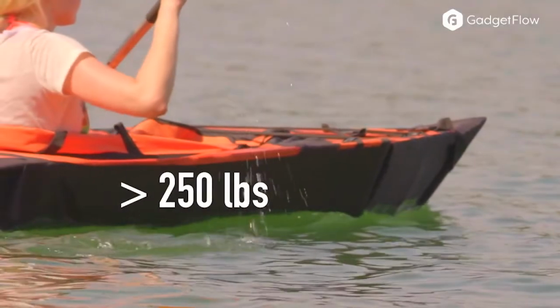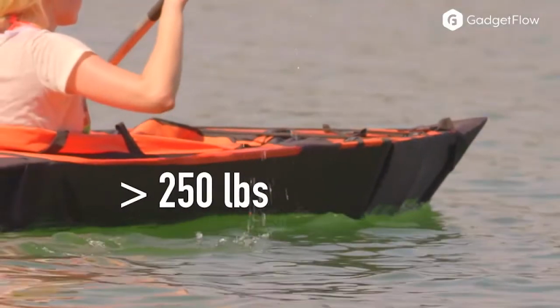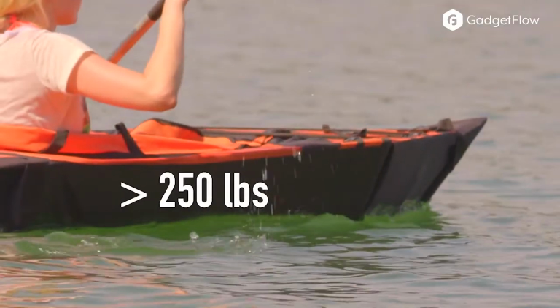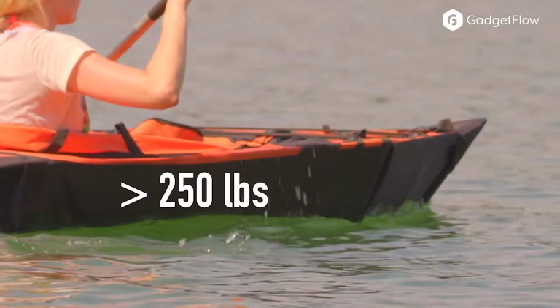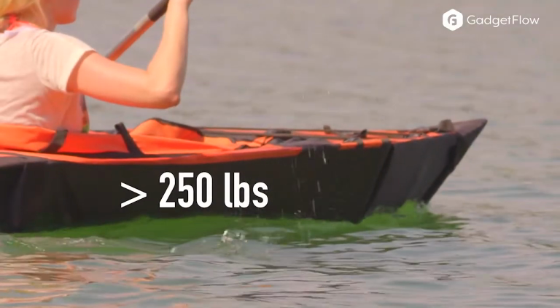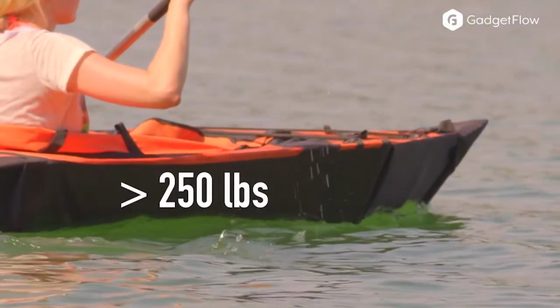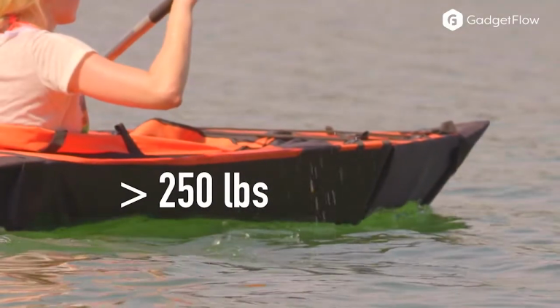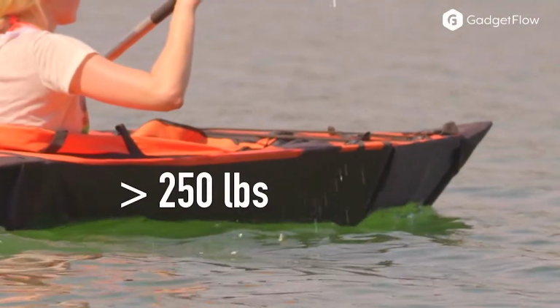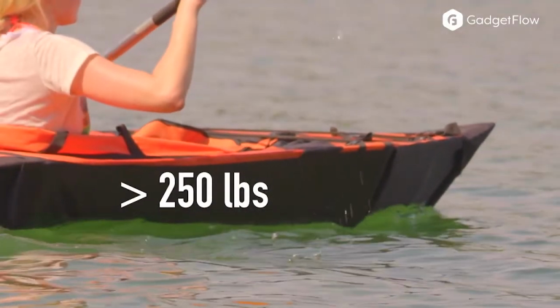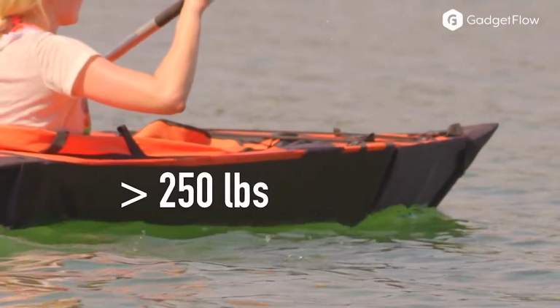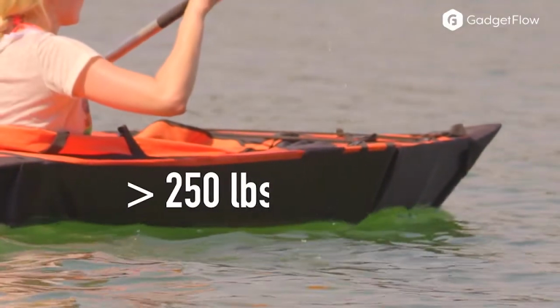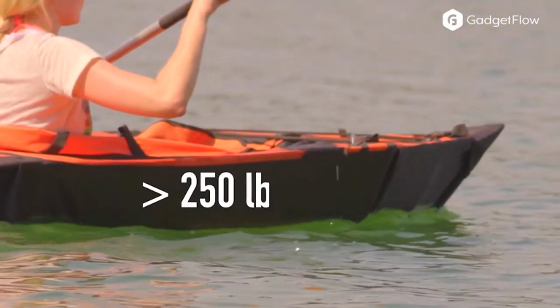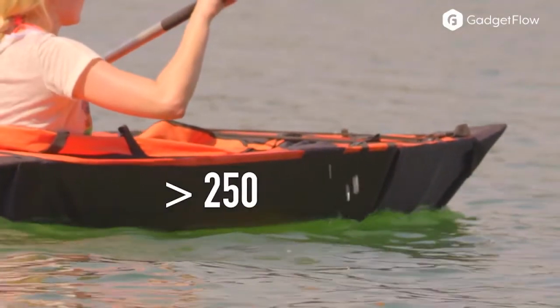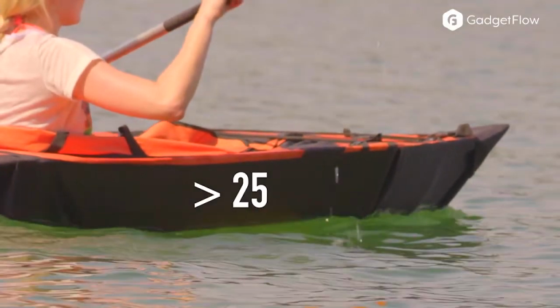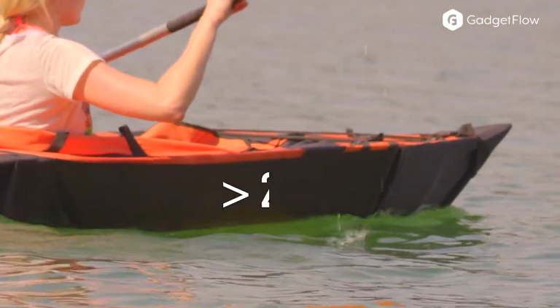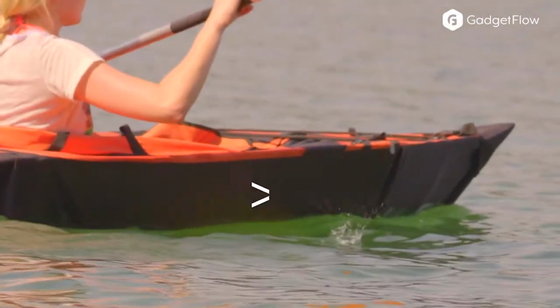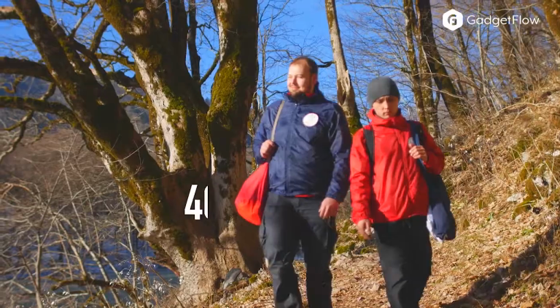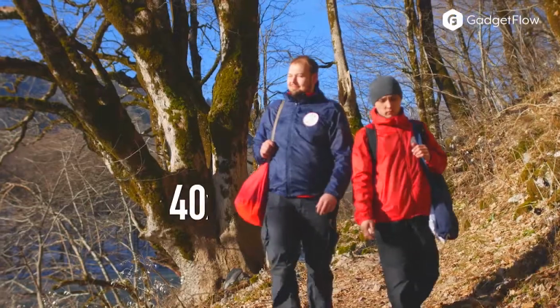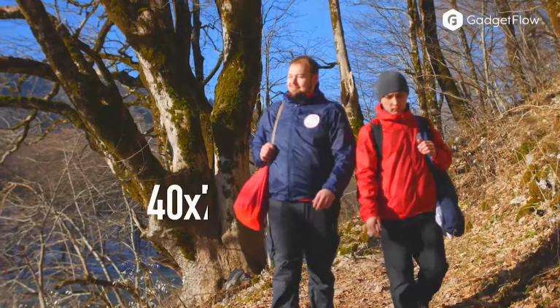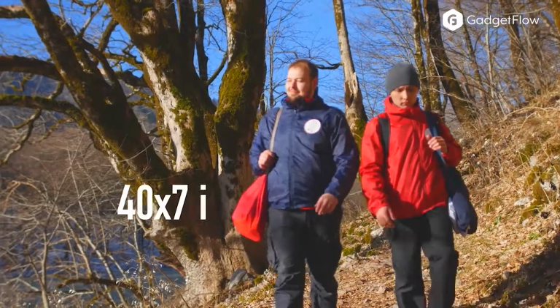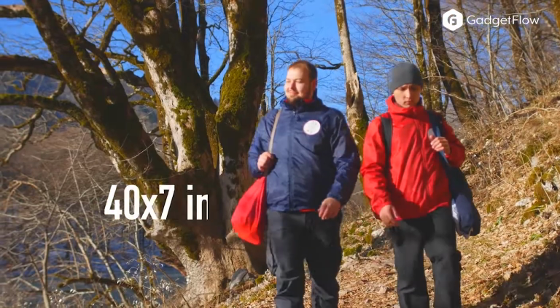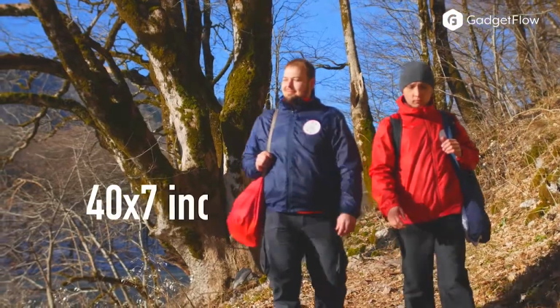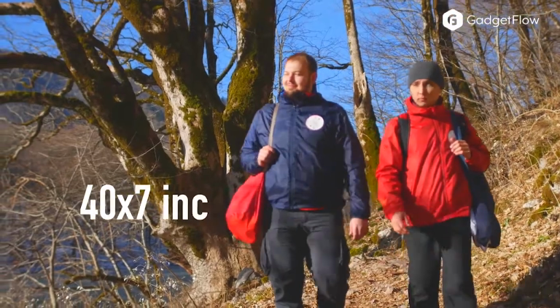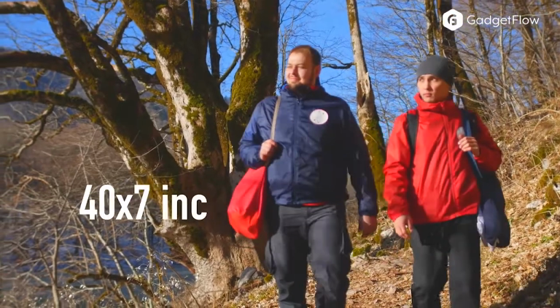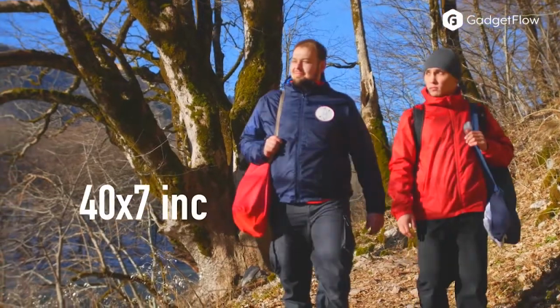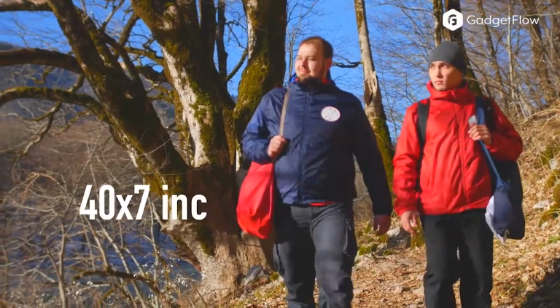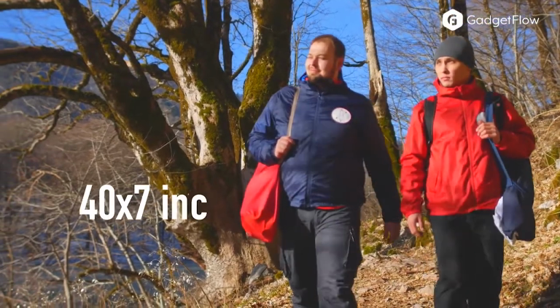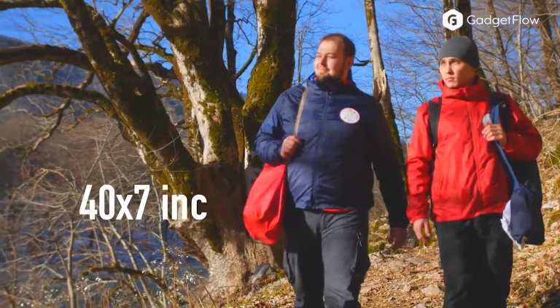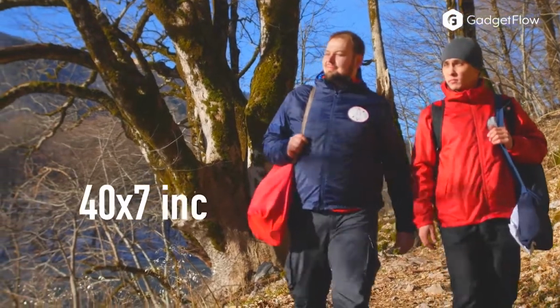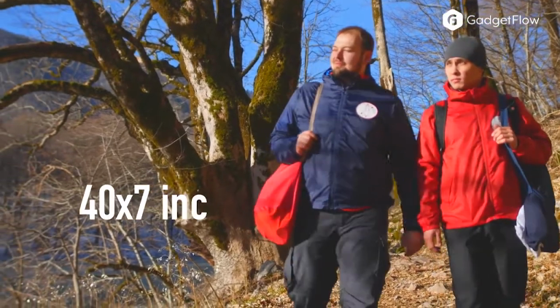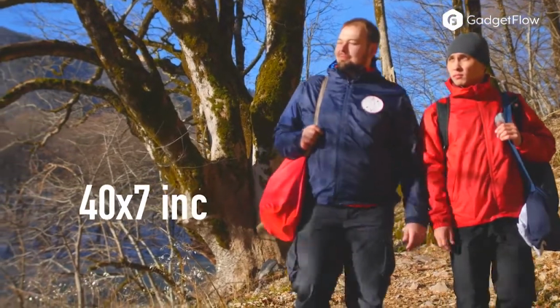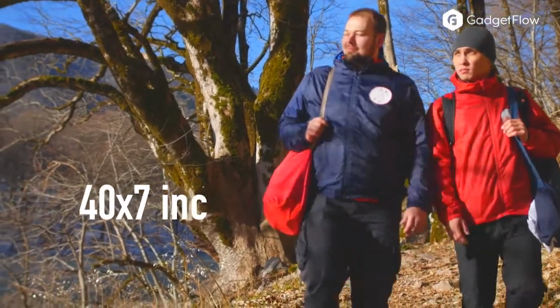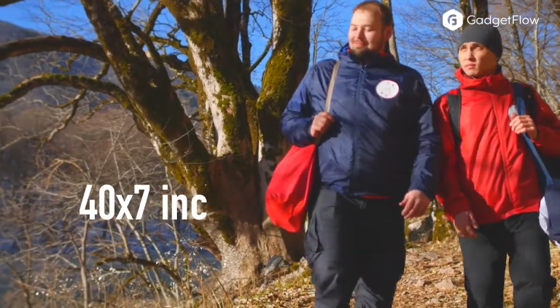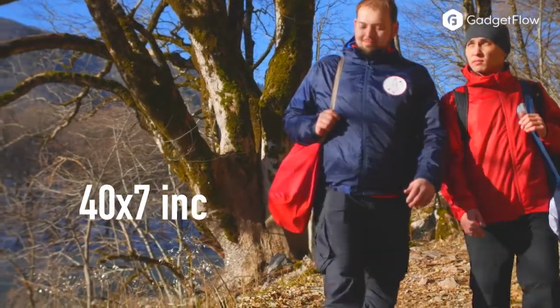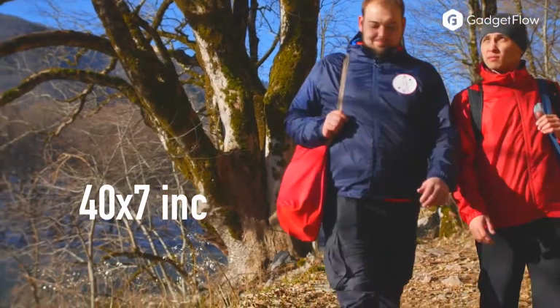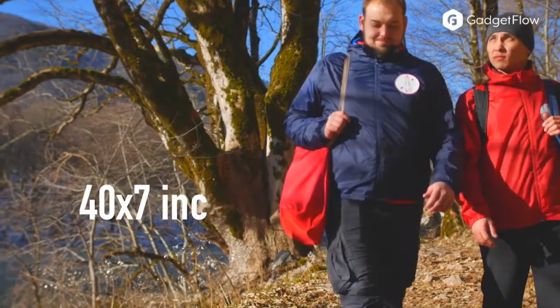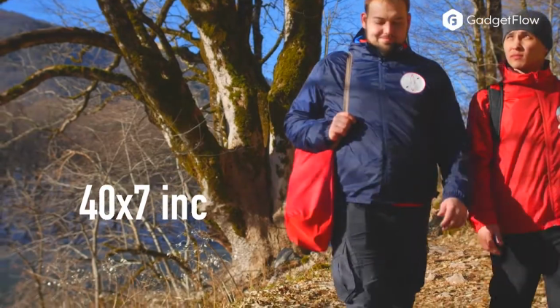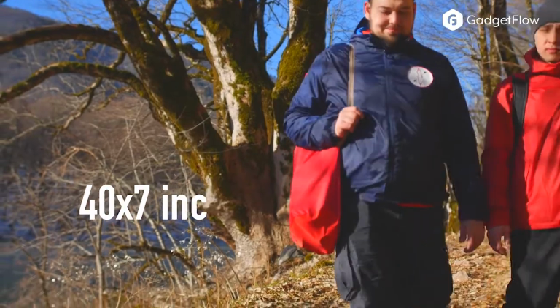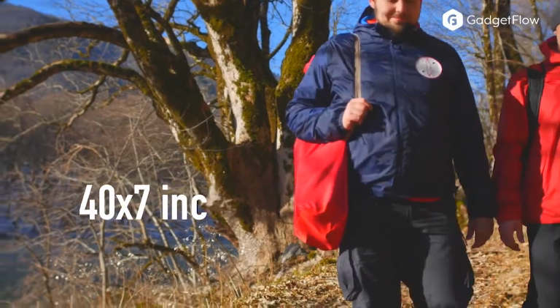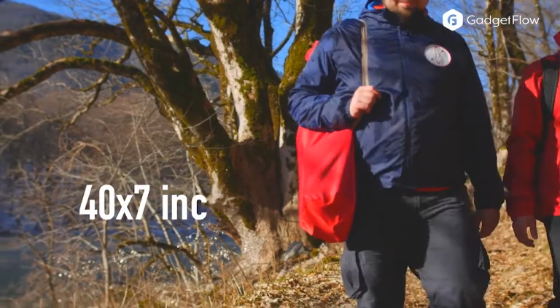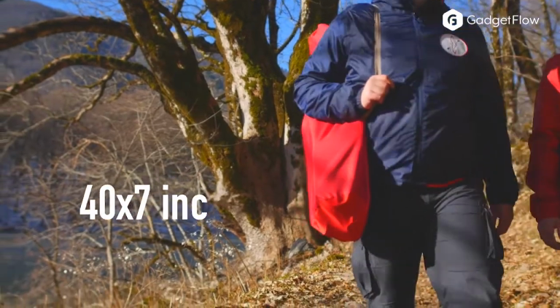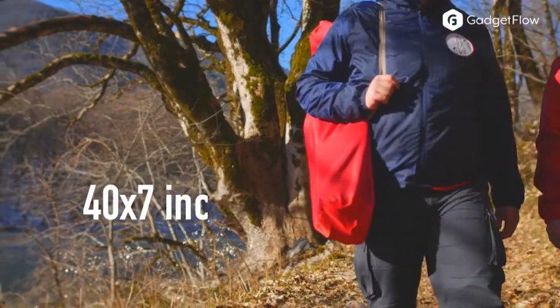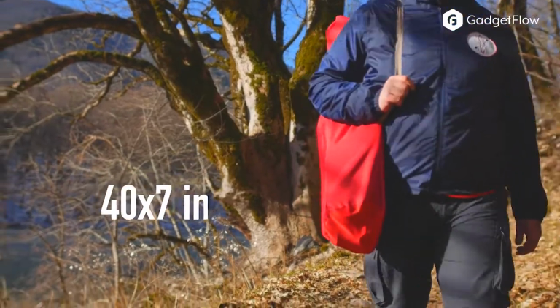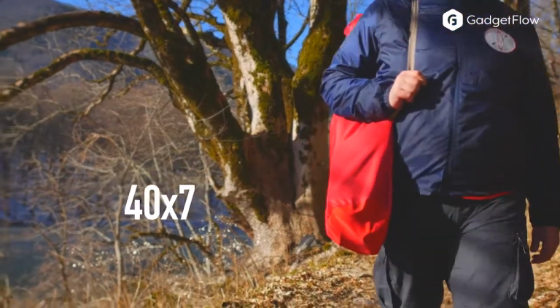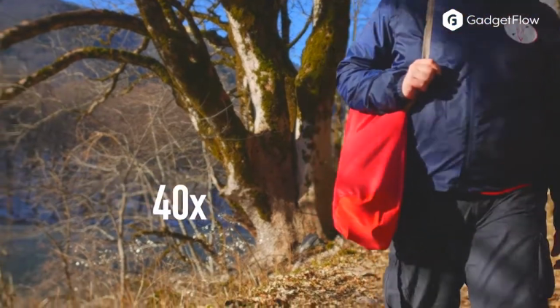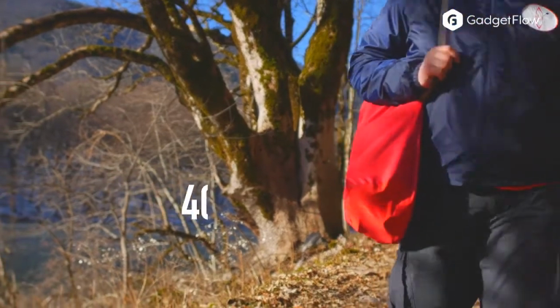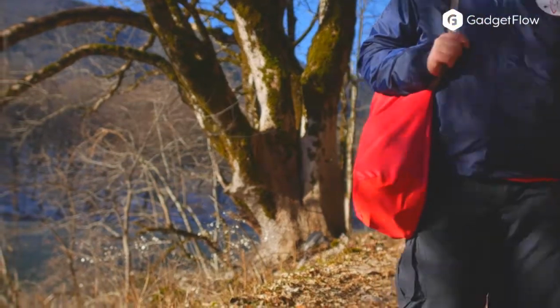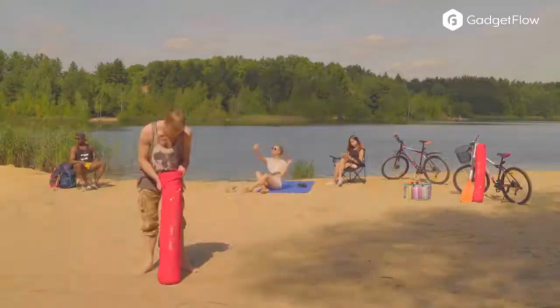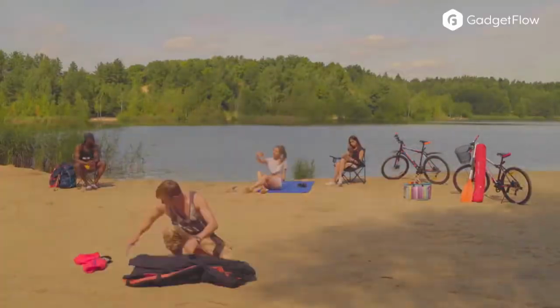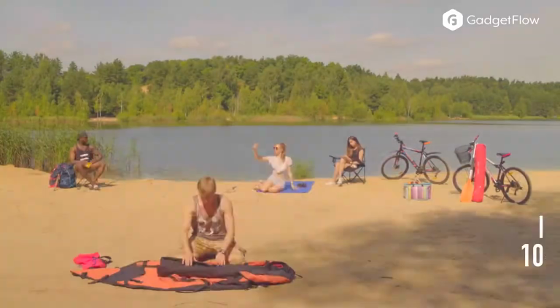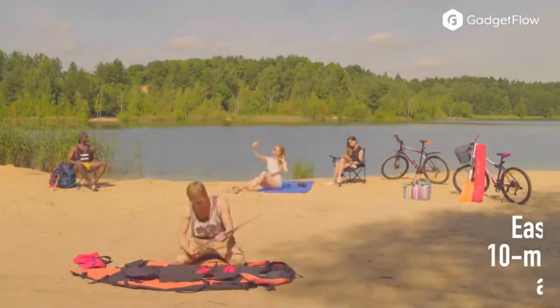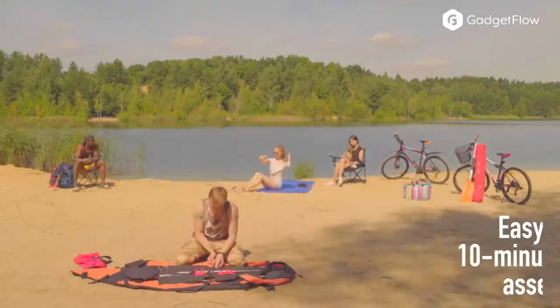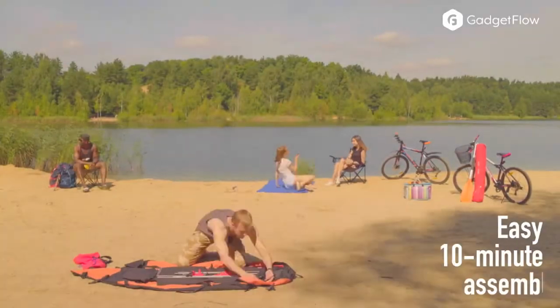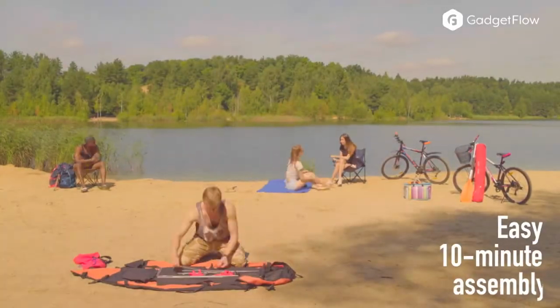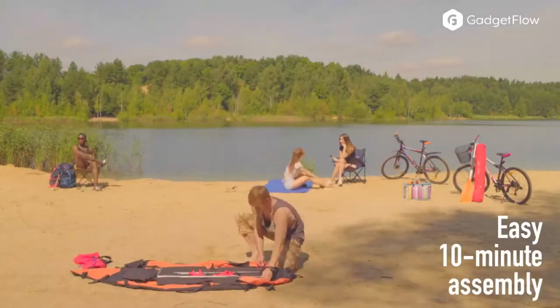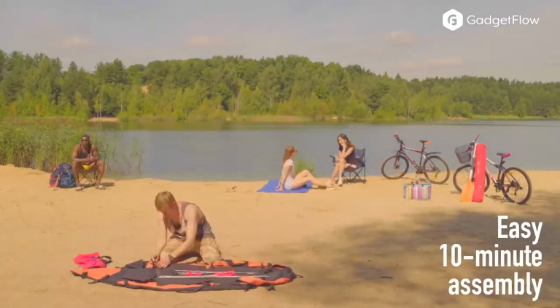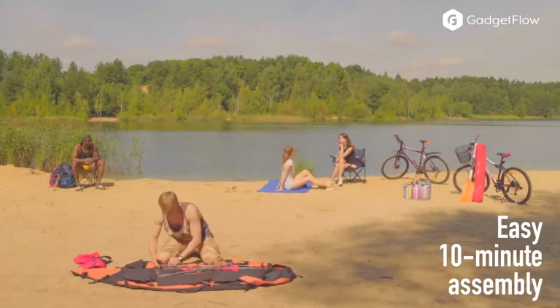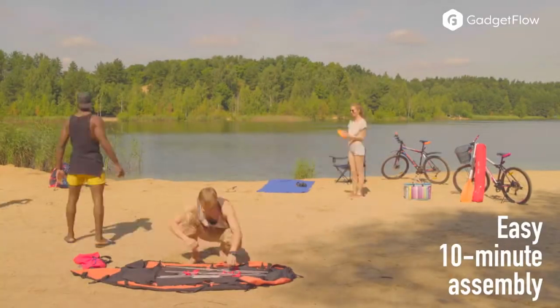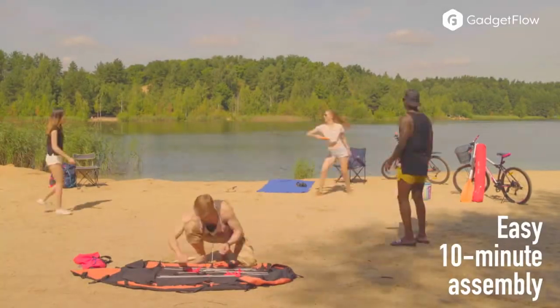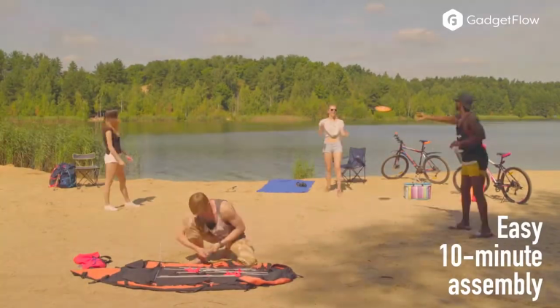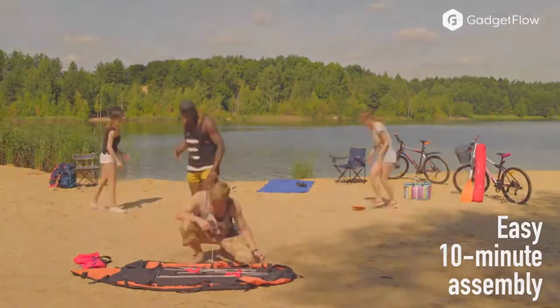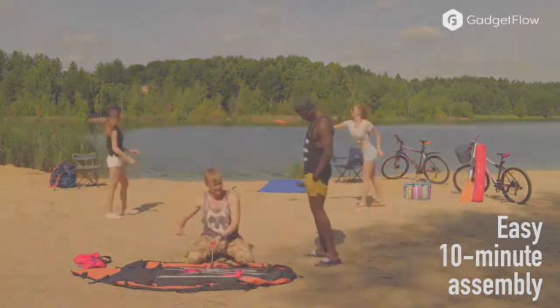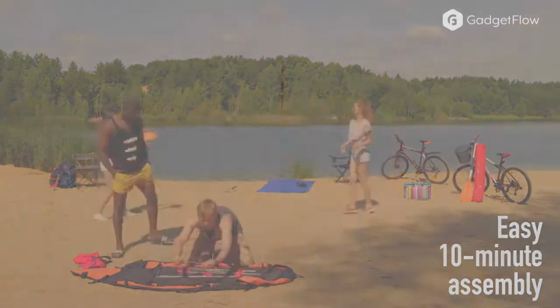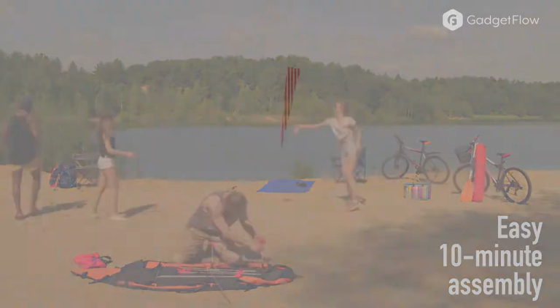Stash it in your vehicle, keep it near the door, or even carry it over your shoulder. Learn more about the Just-In-Case Kayak at thegadgetflow.com.